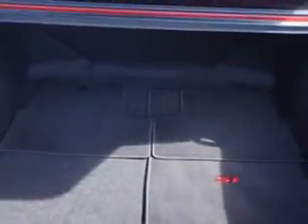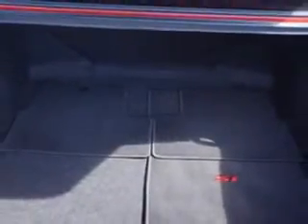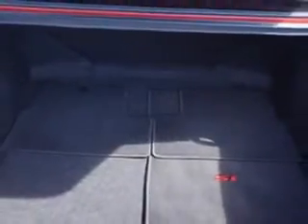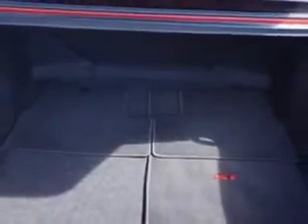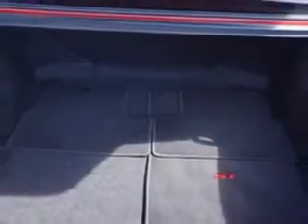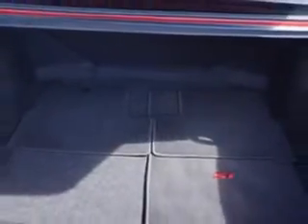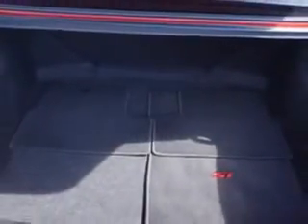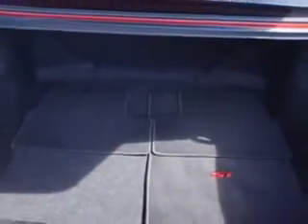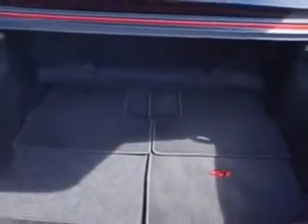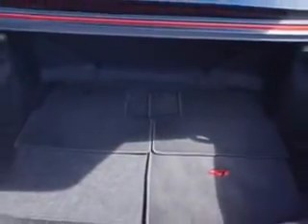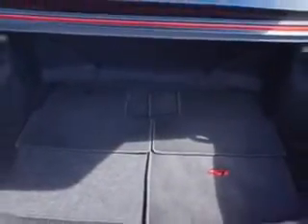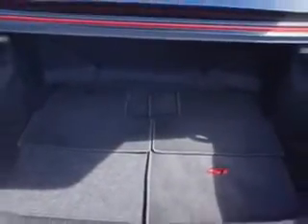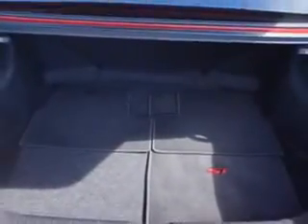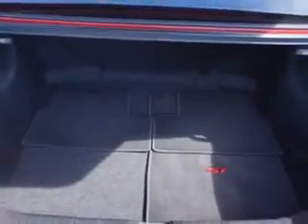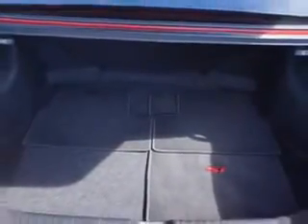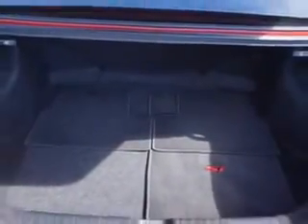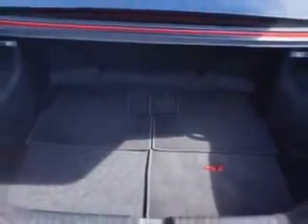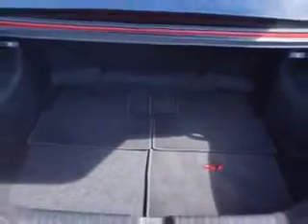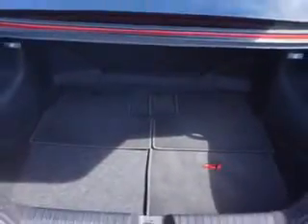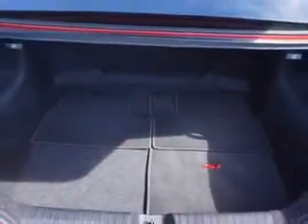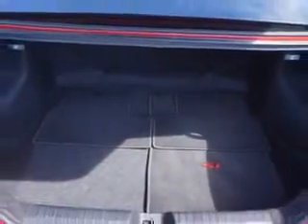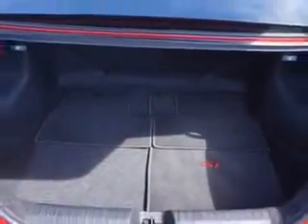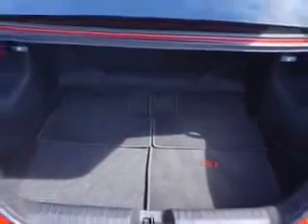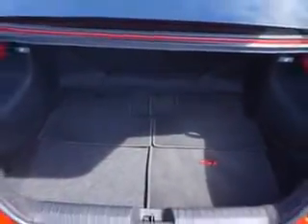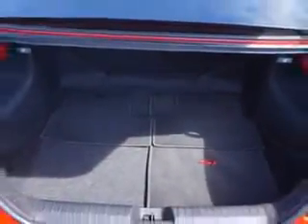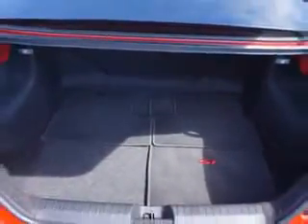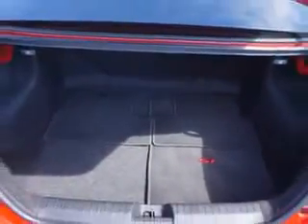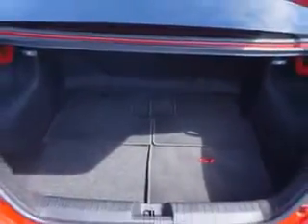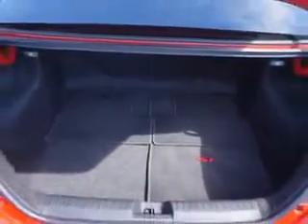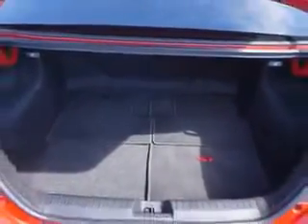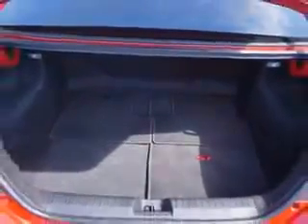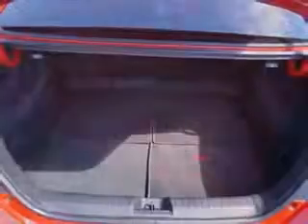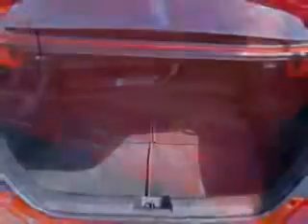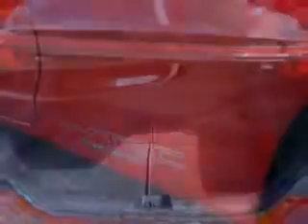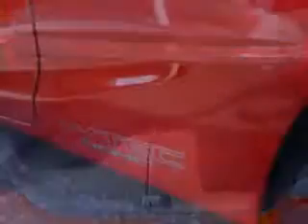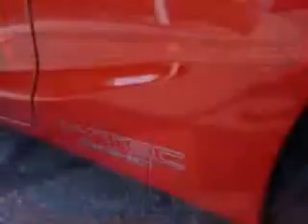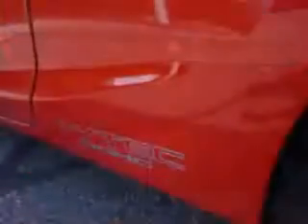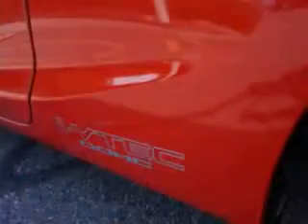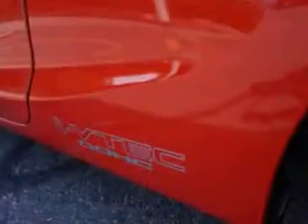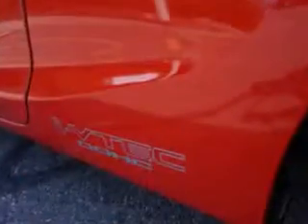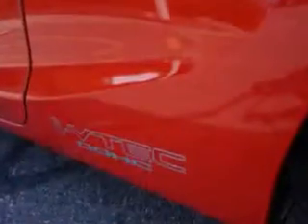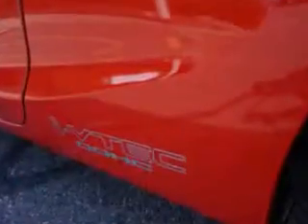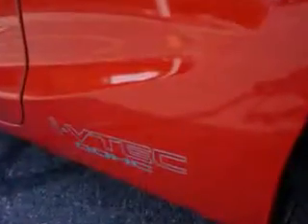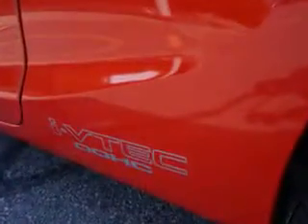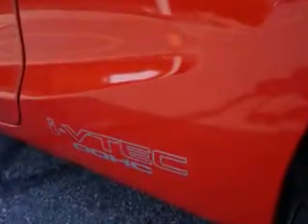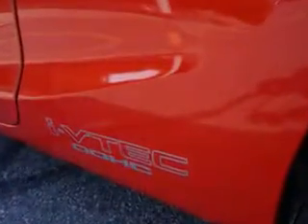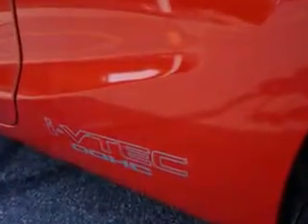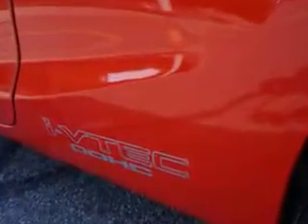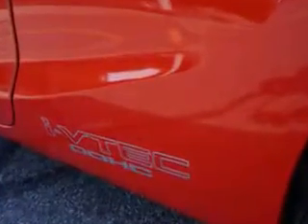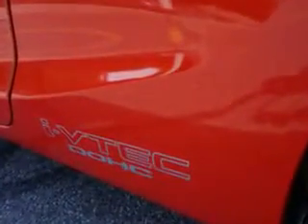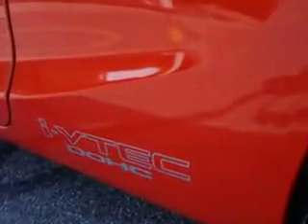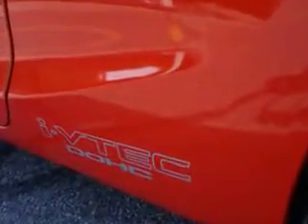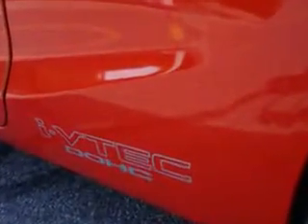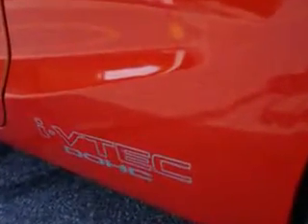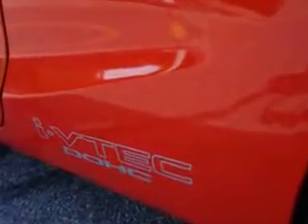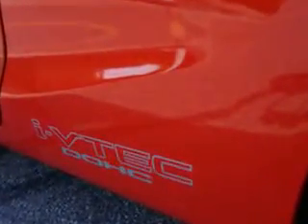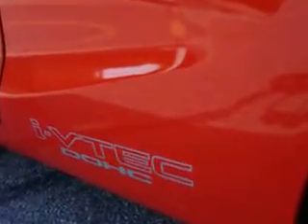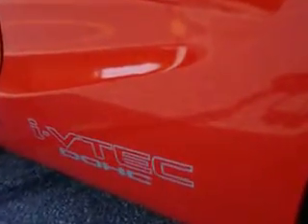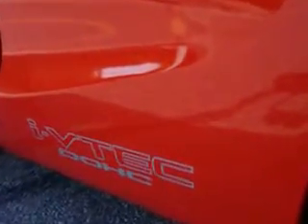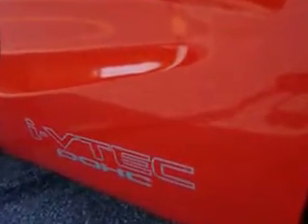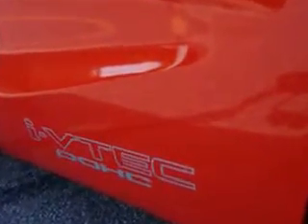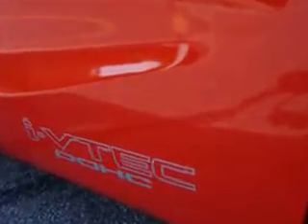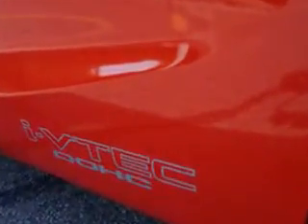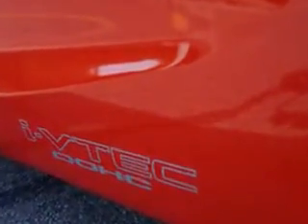Enjoy the drive and have peace of mind in this 2012 Honda Civic. See us at Edison Nissan today.